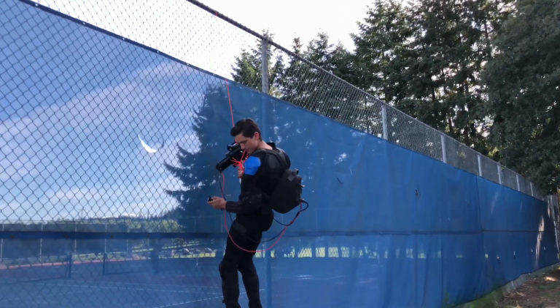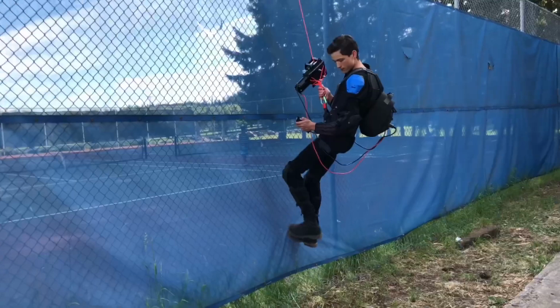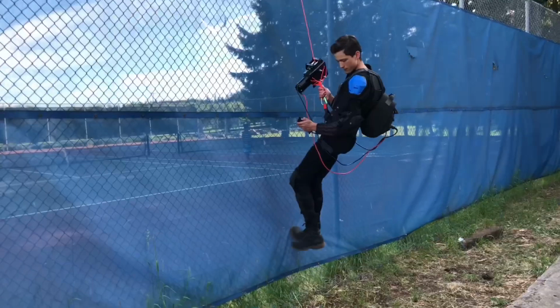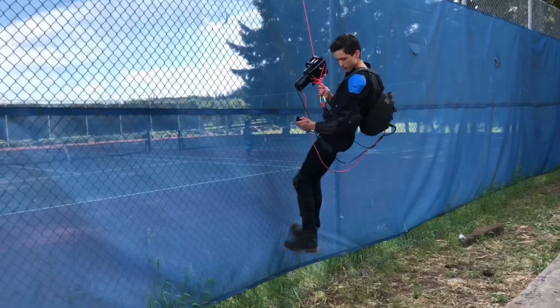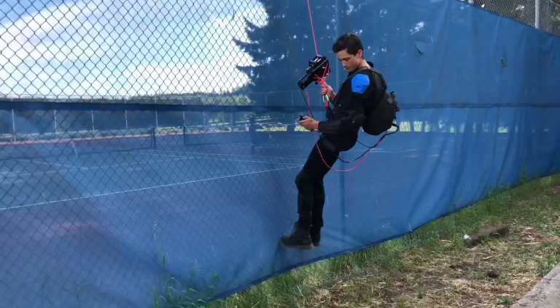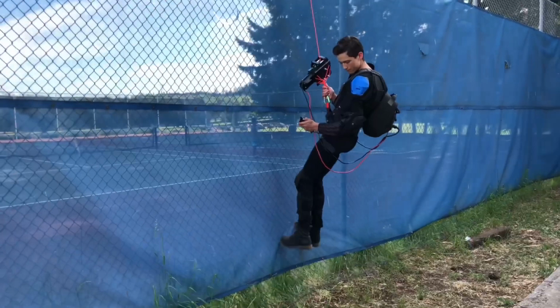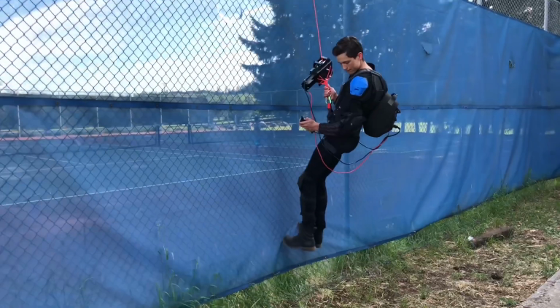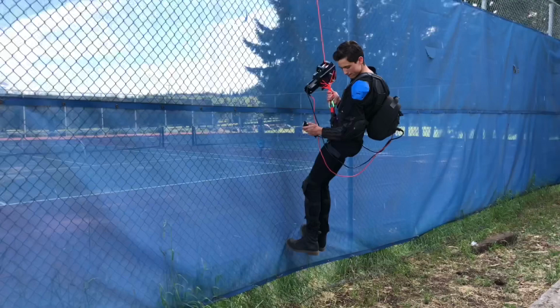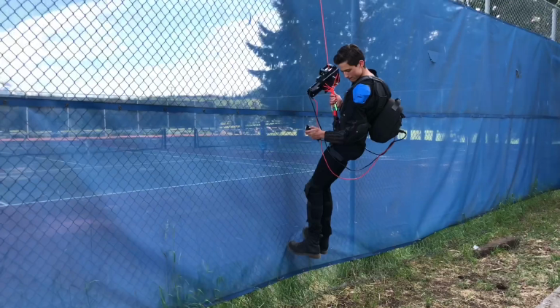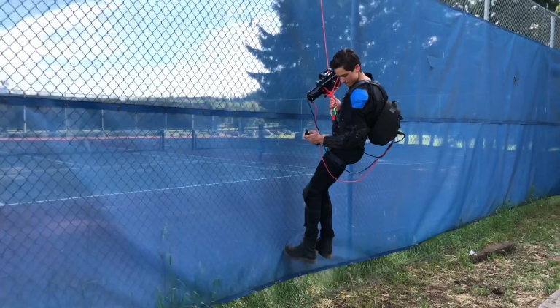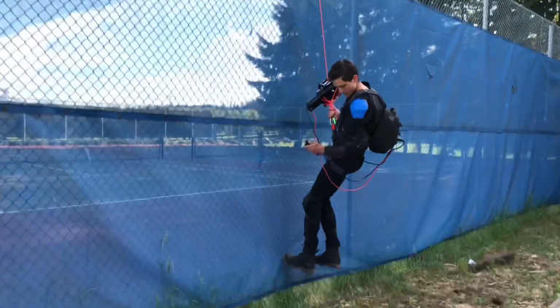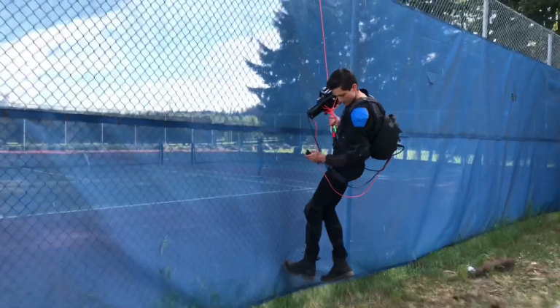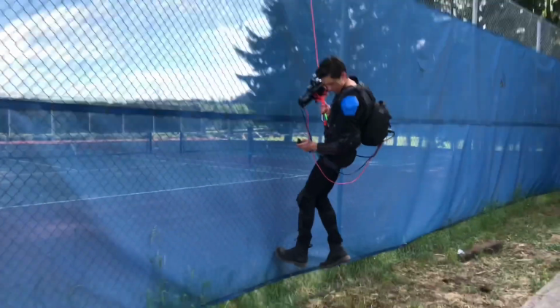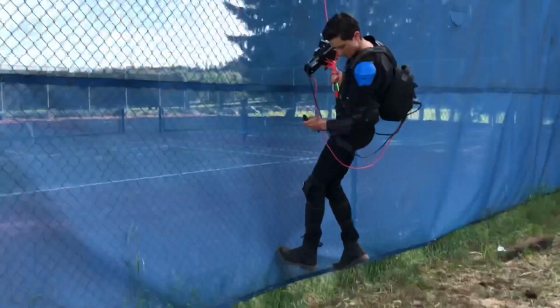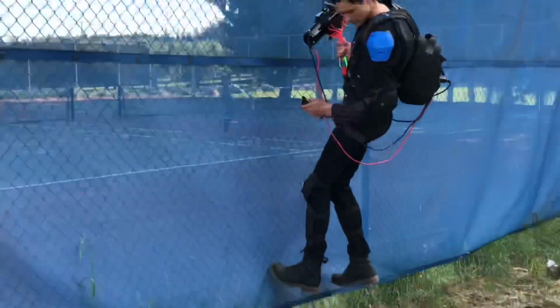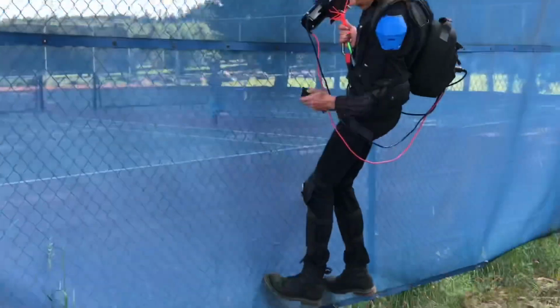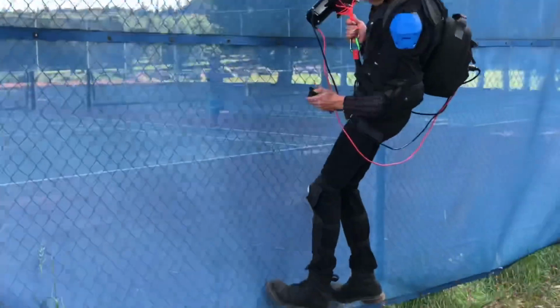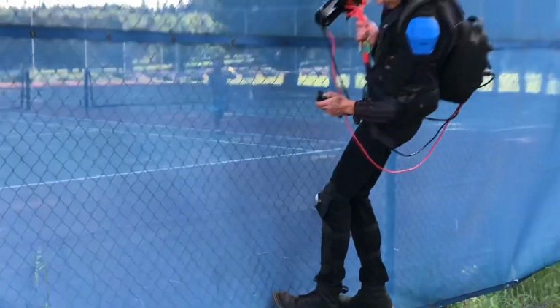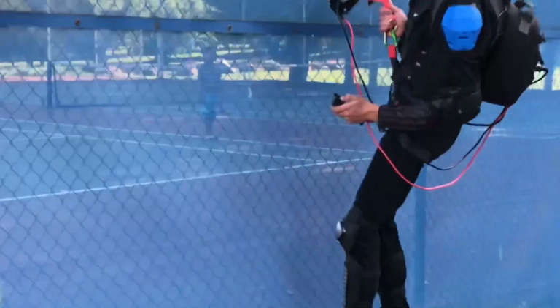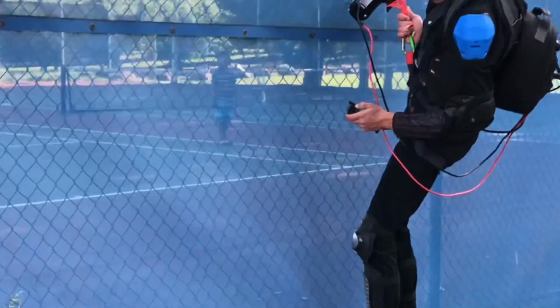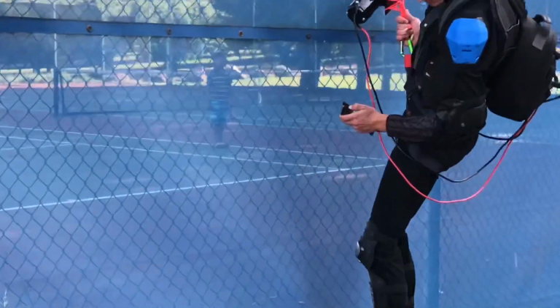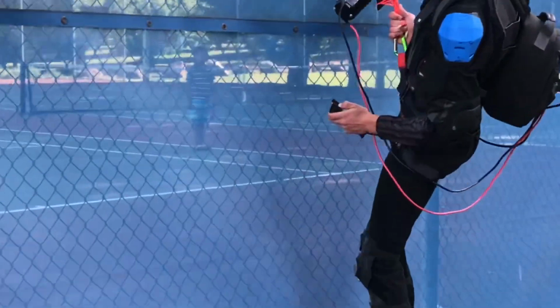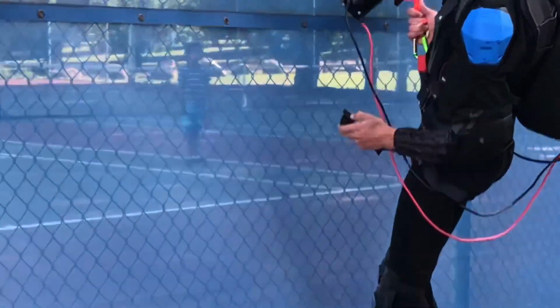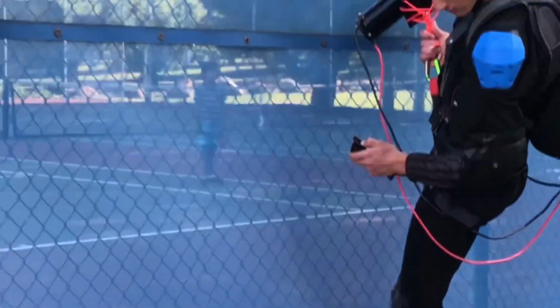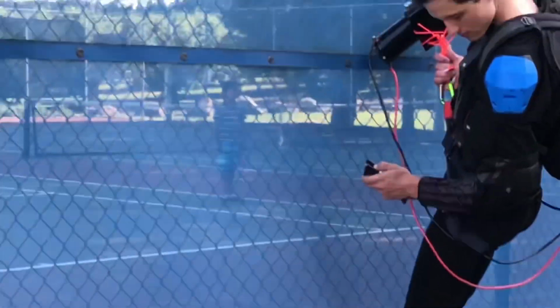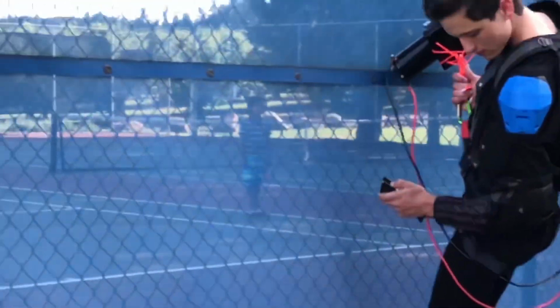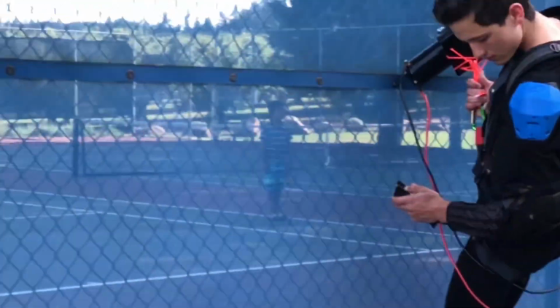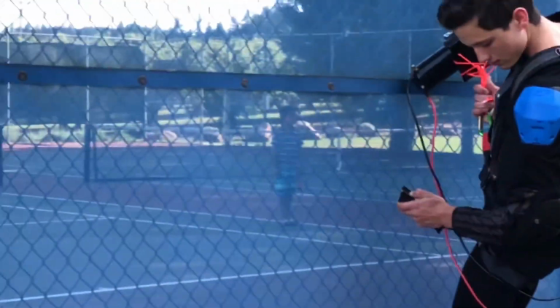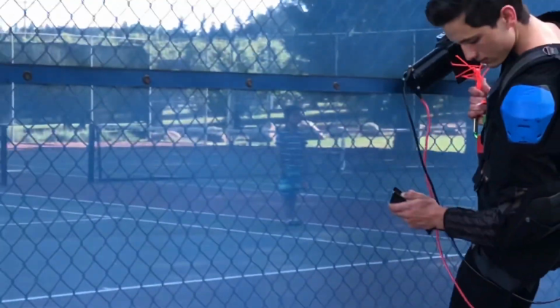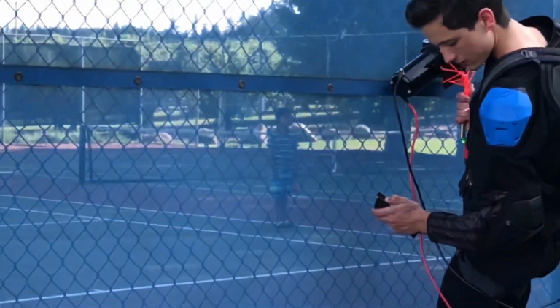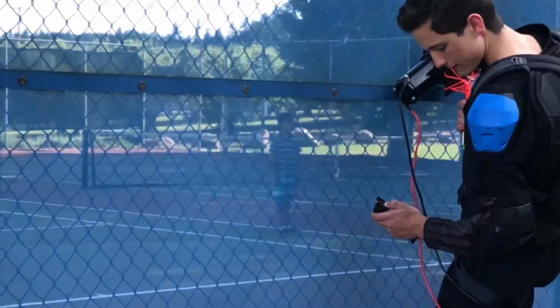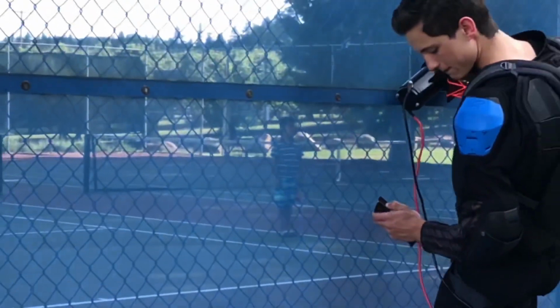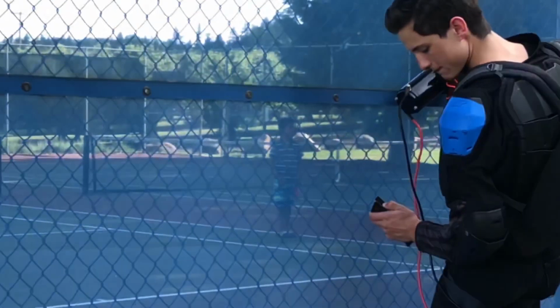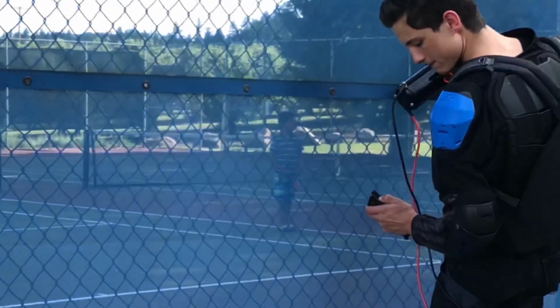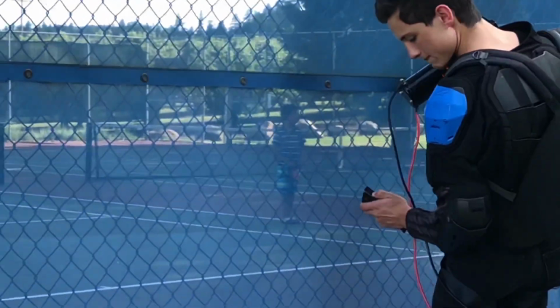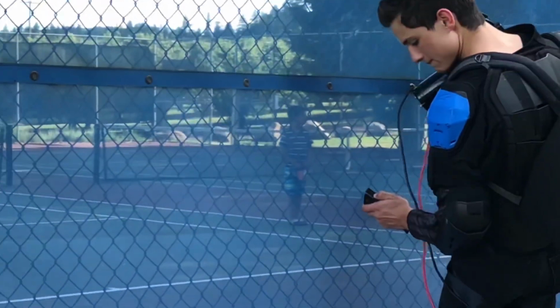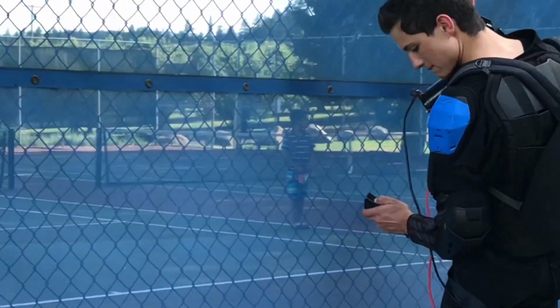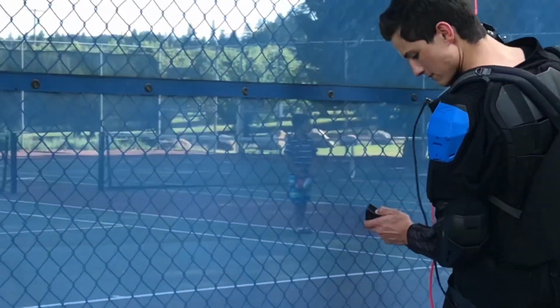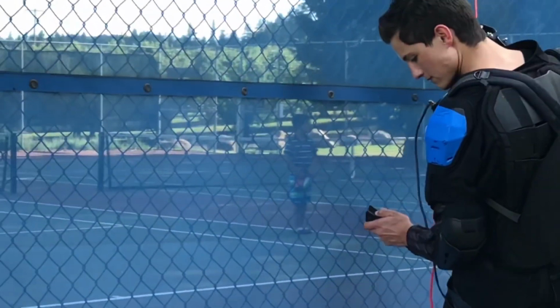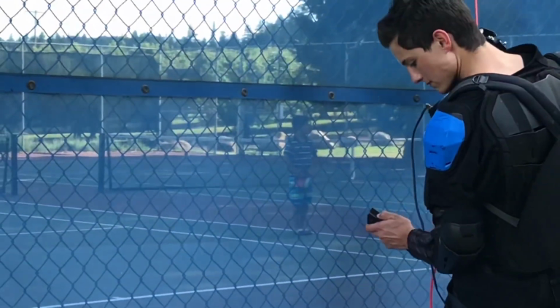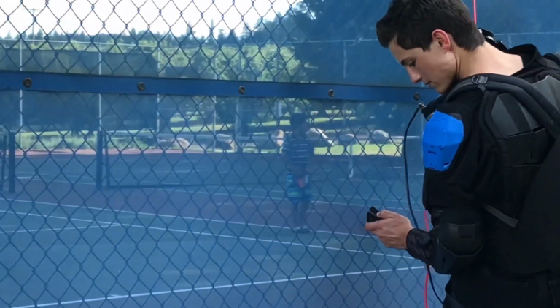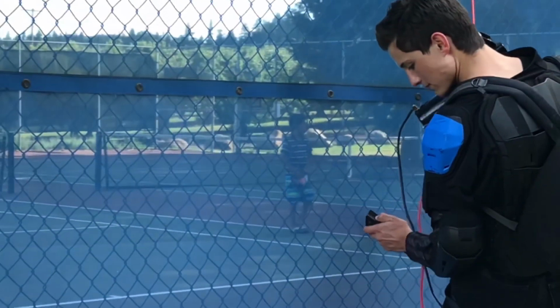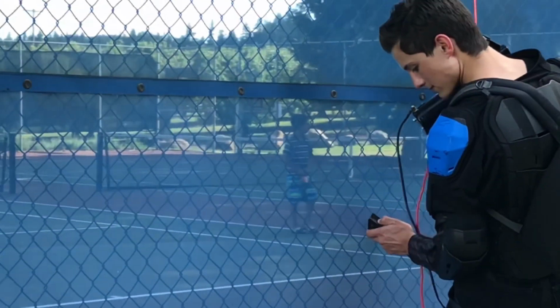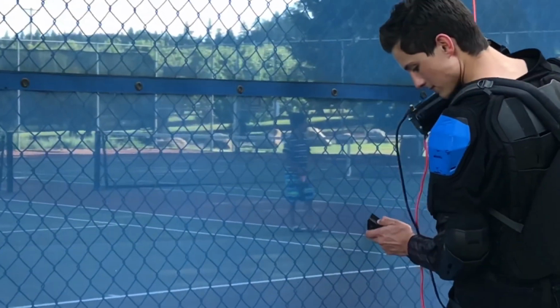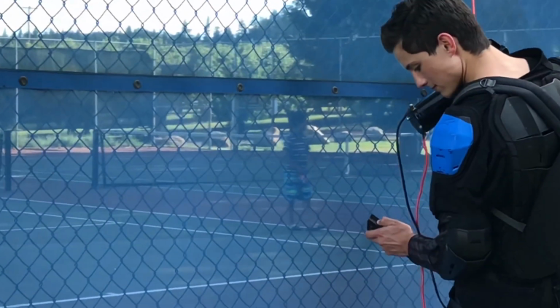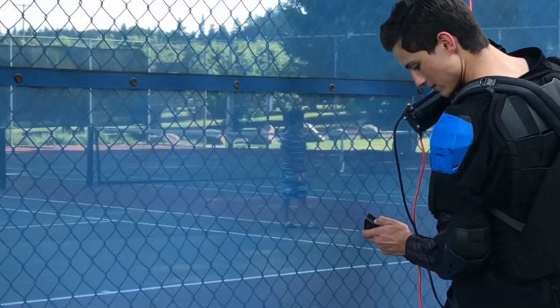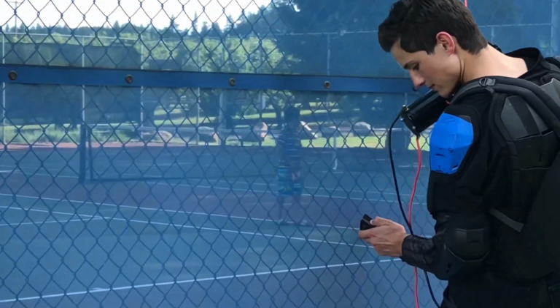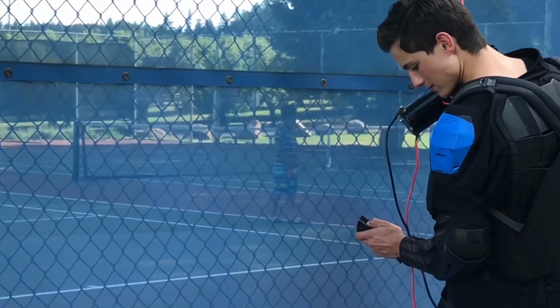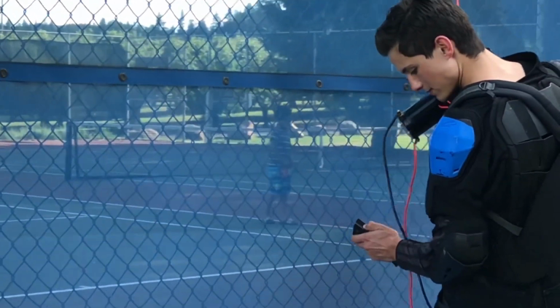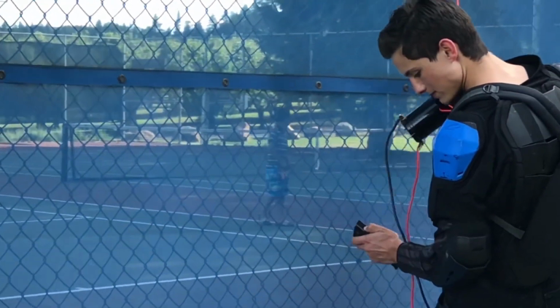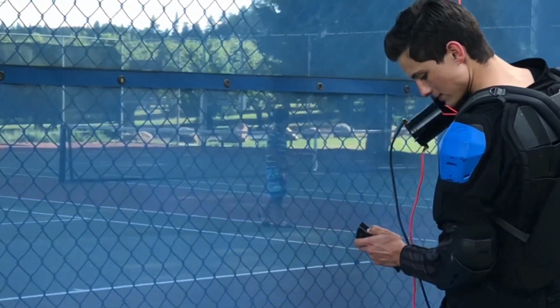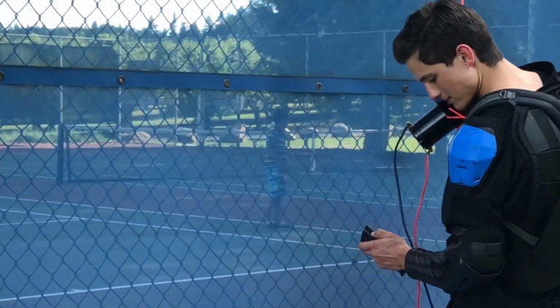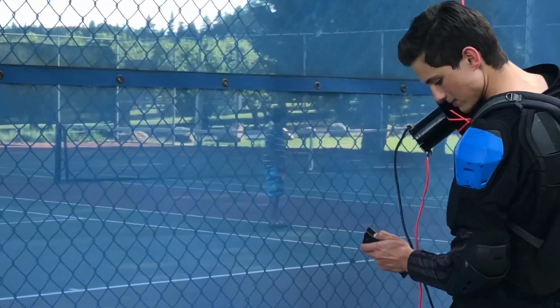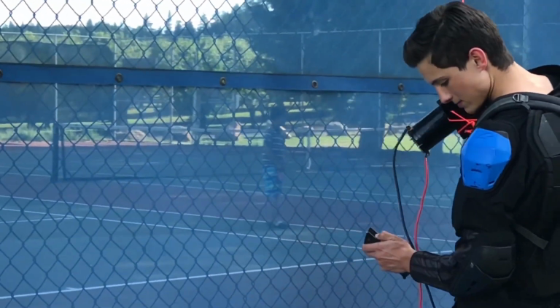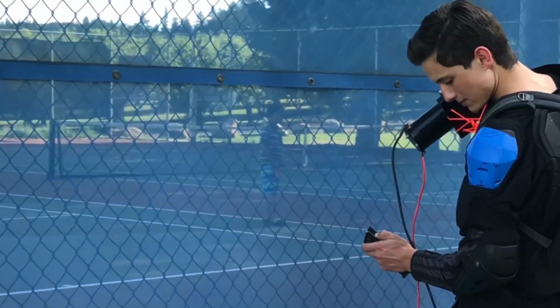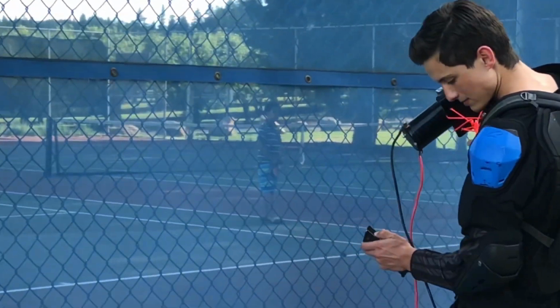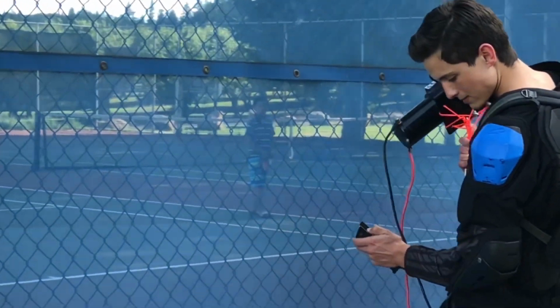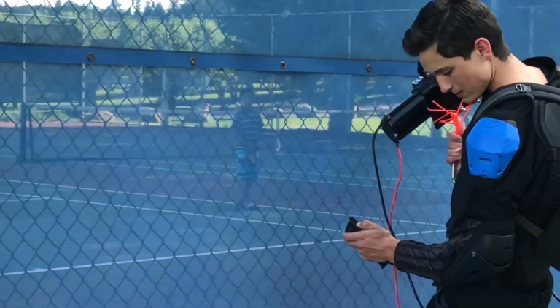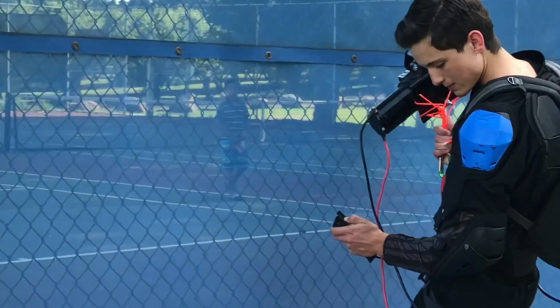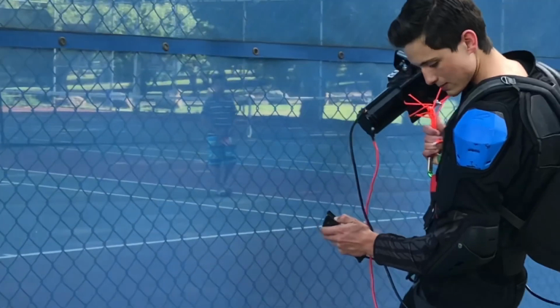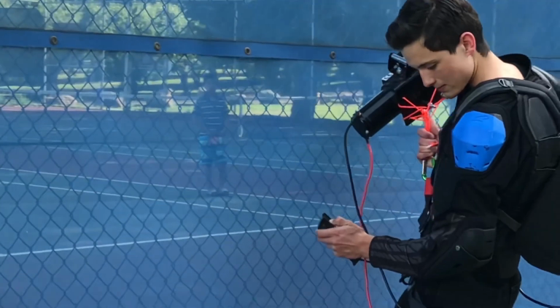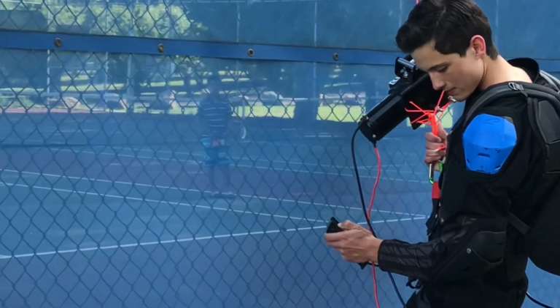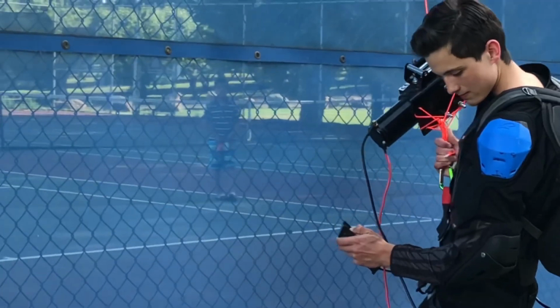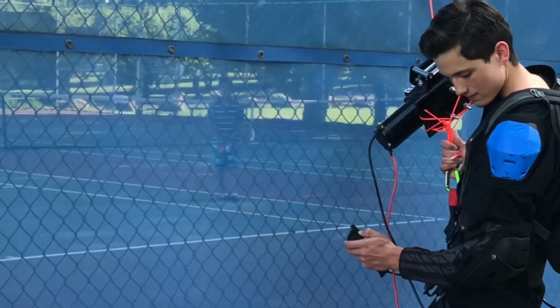Look at this kid in the back — he's like, 'What is going on? Mommy, I need to use the bathroom instead.'